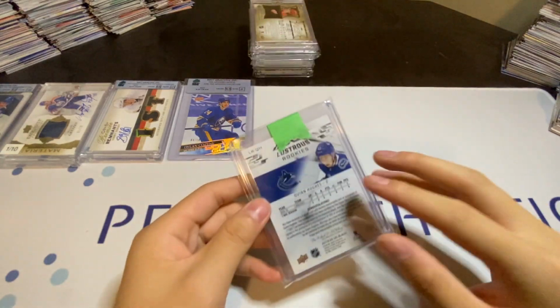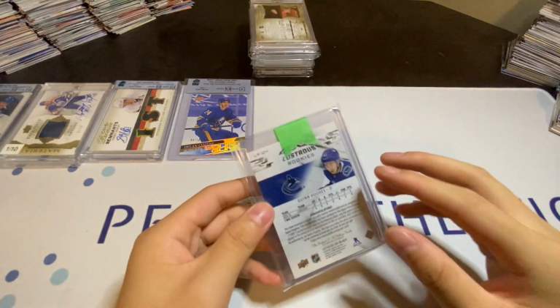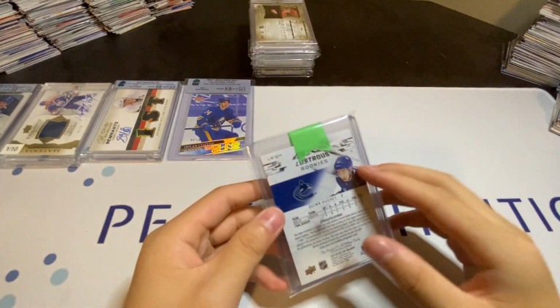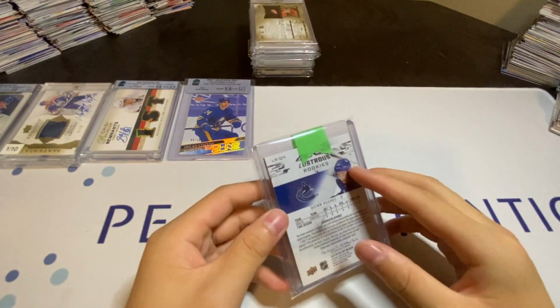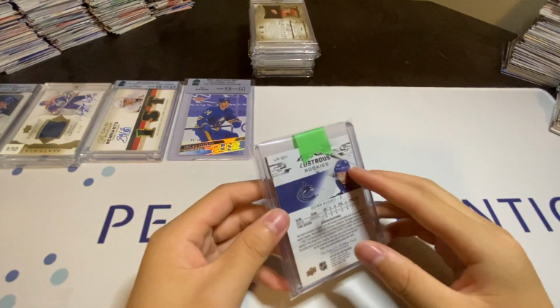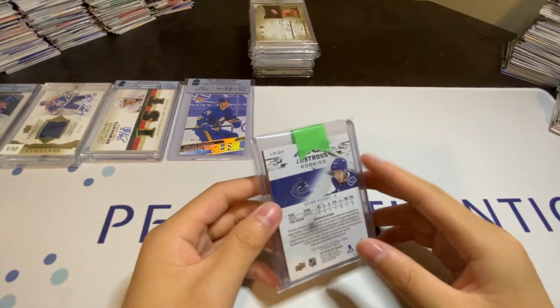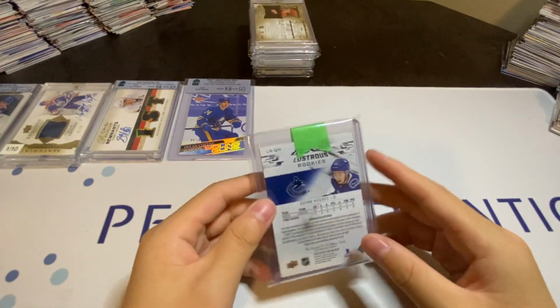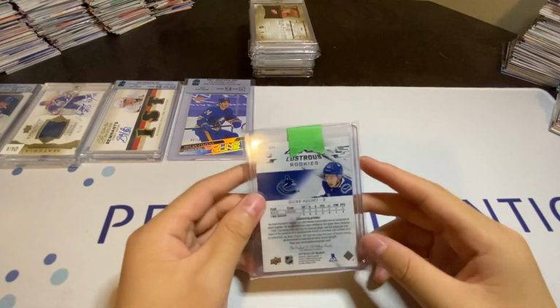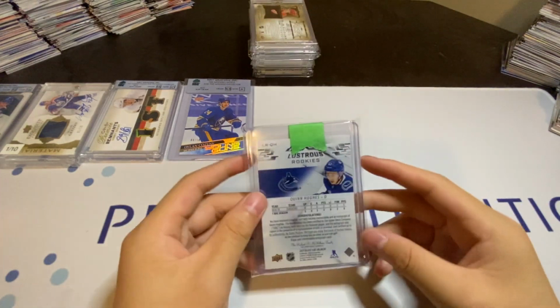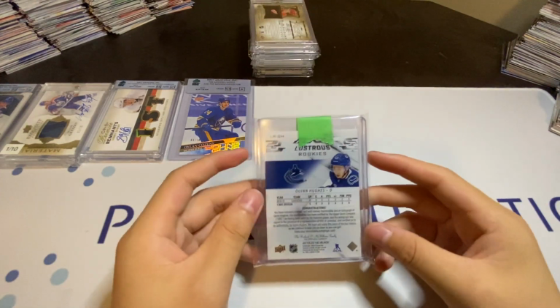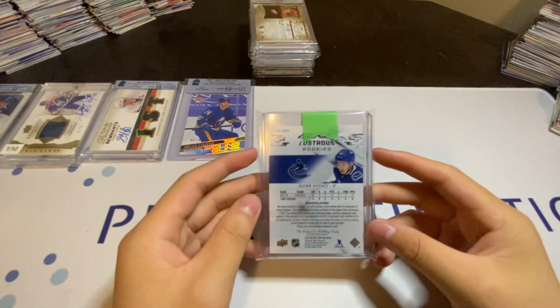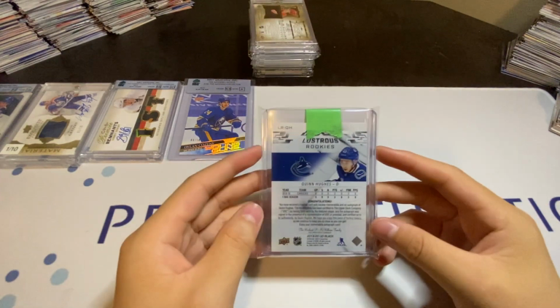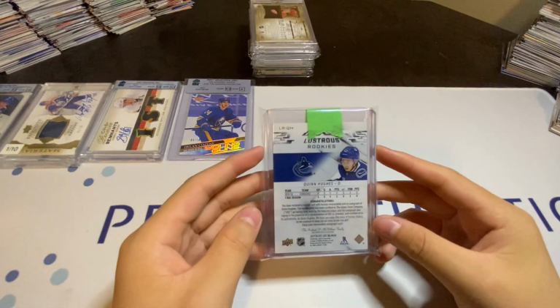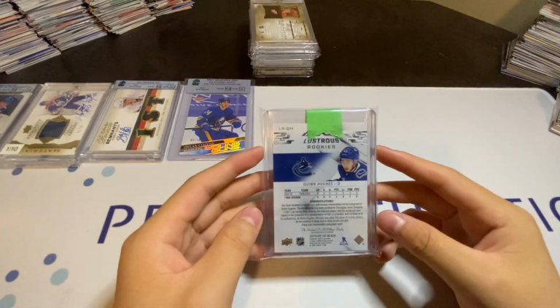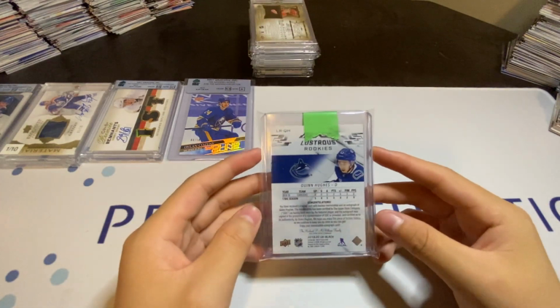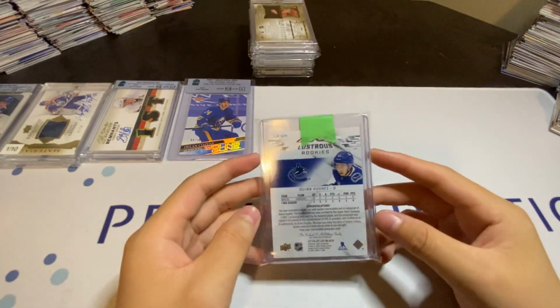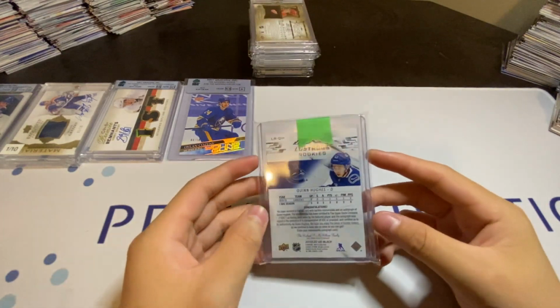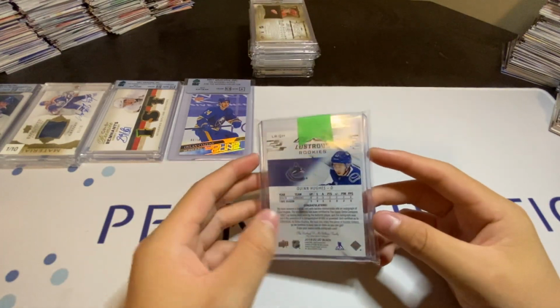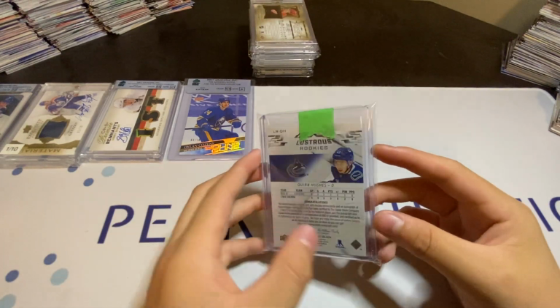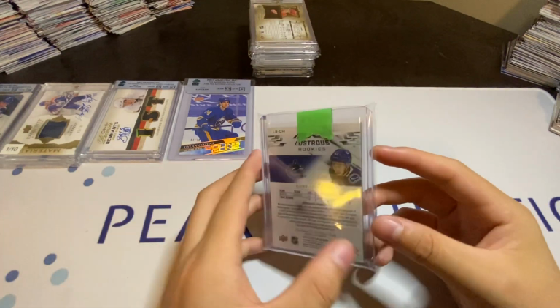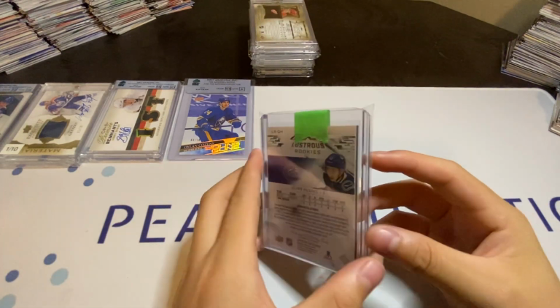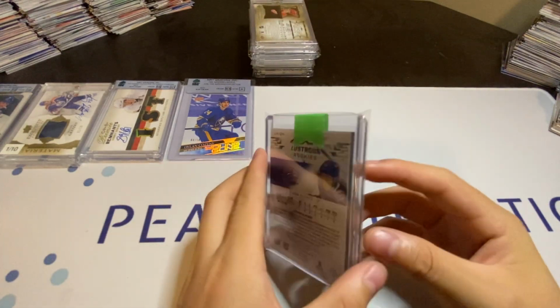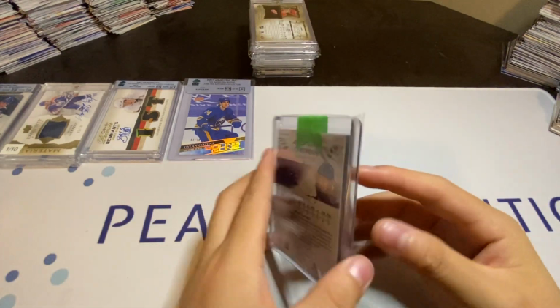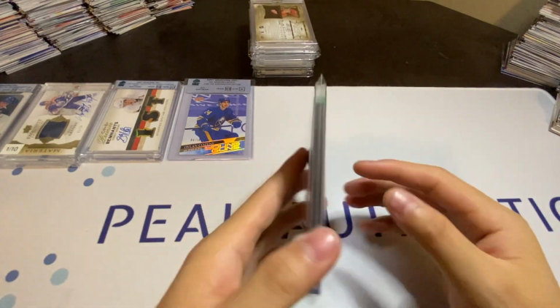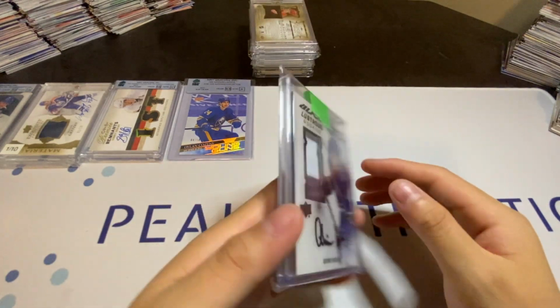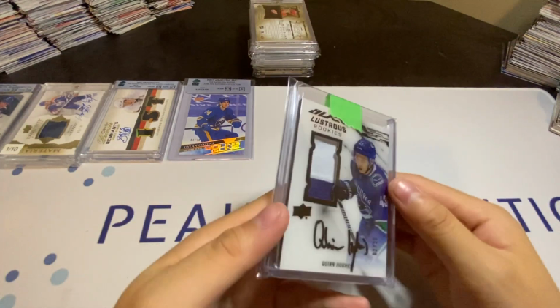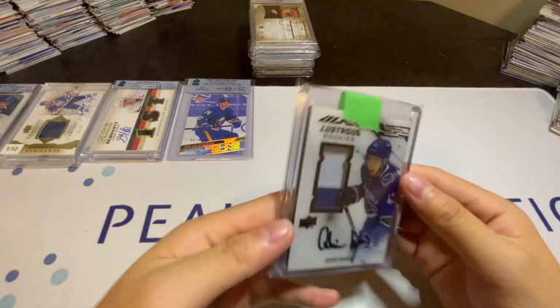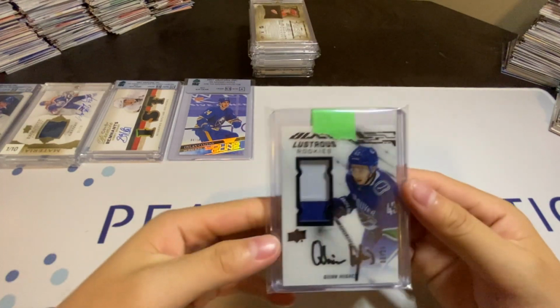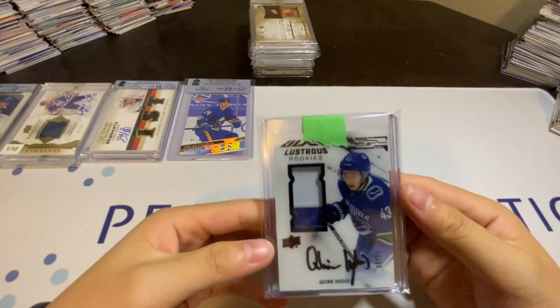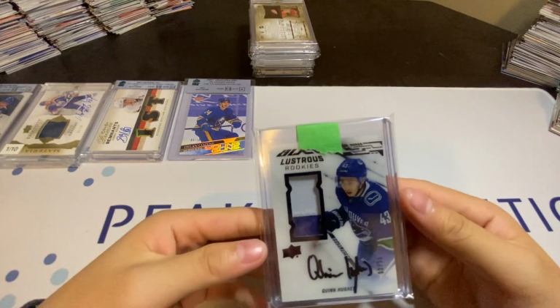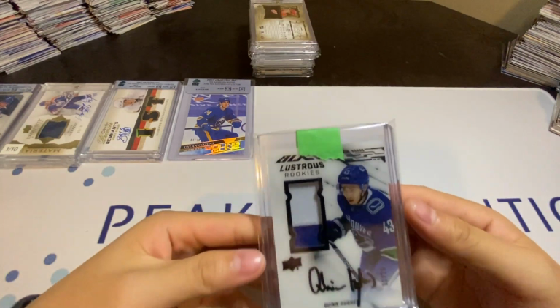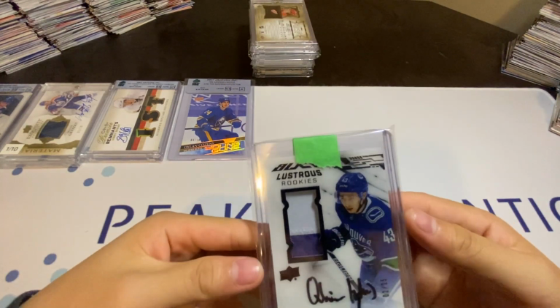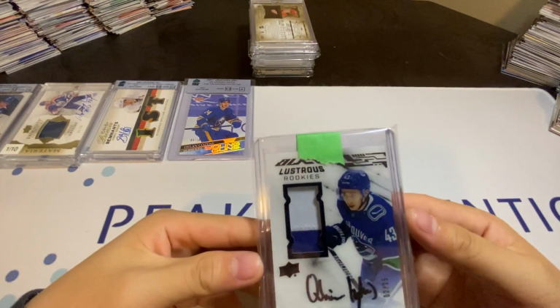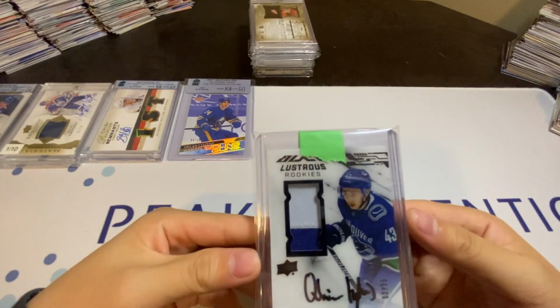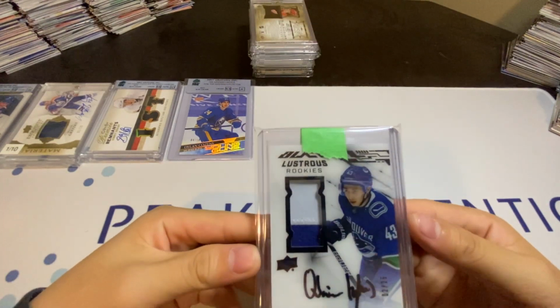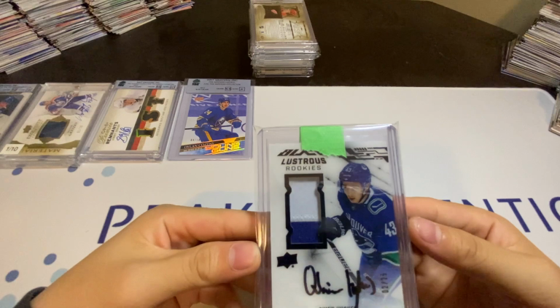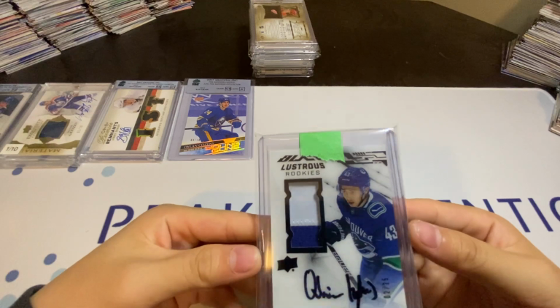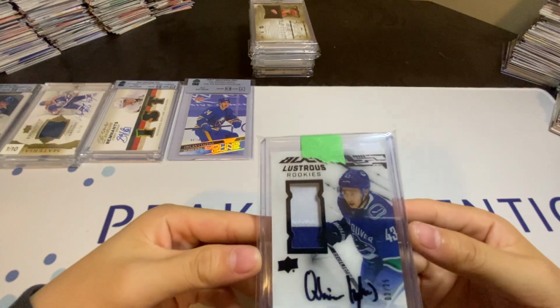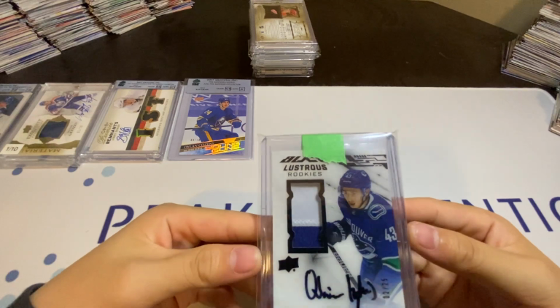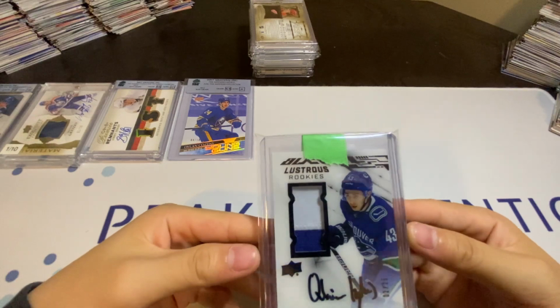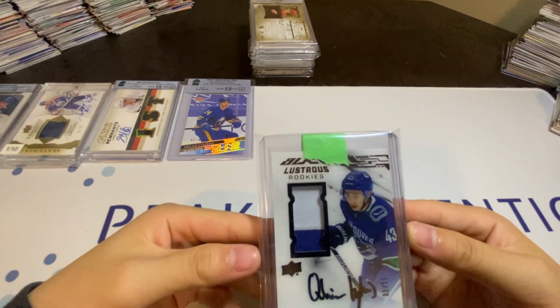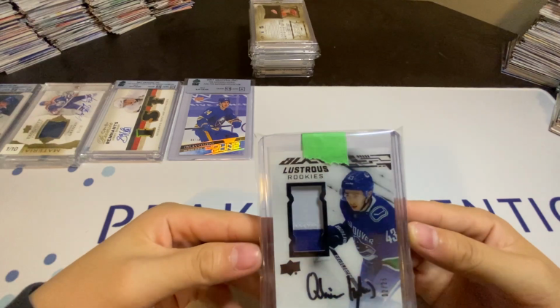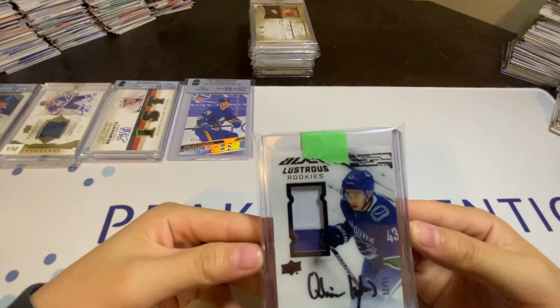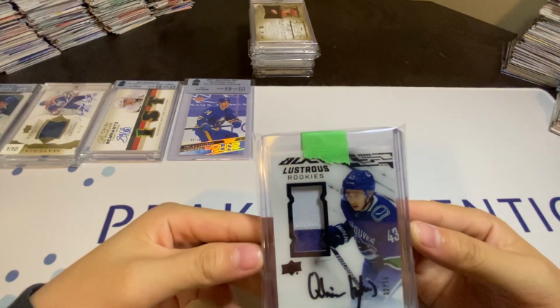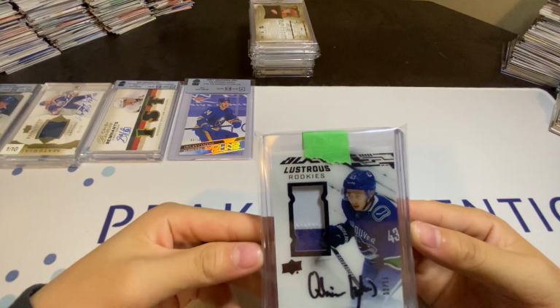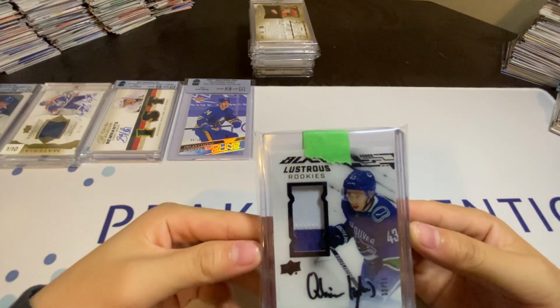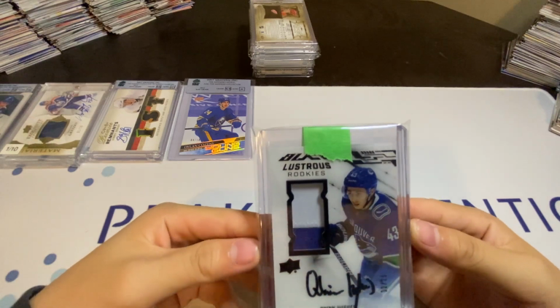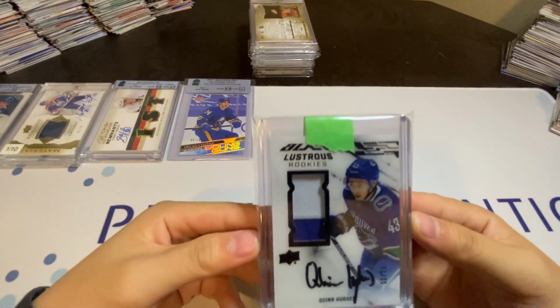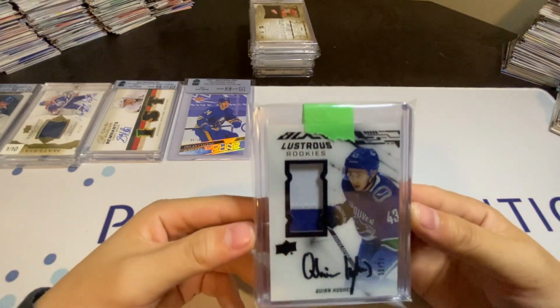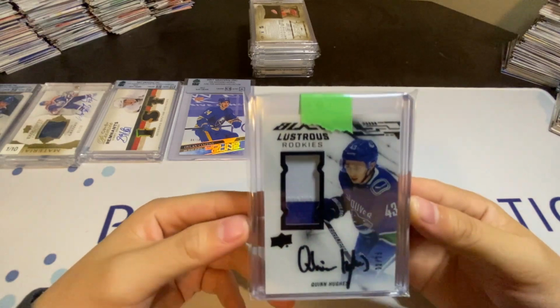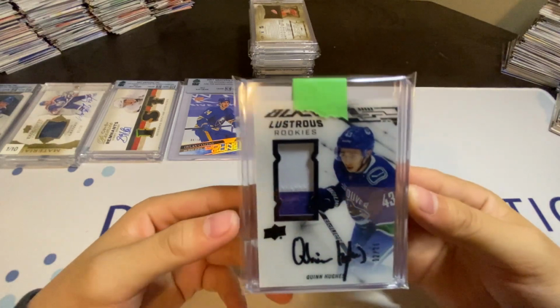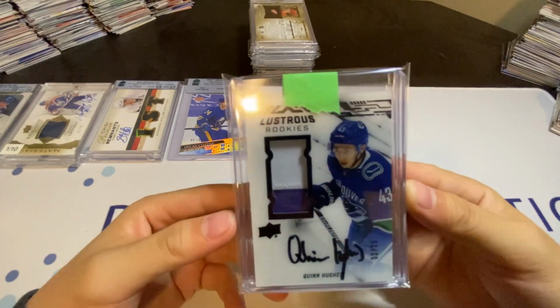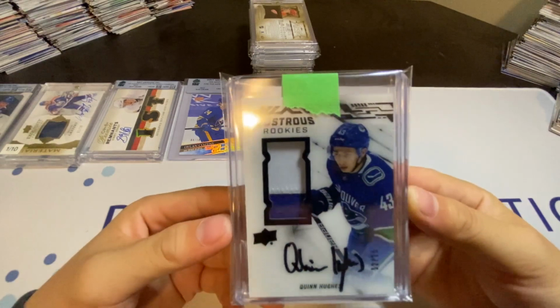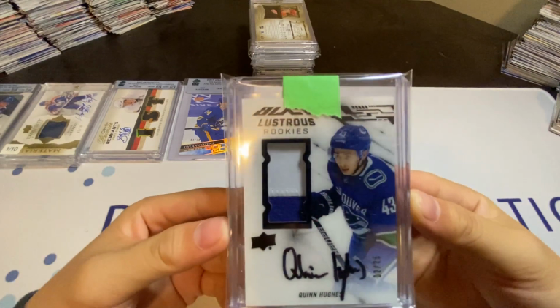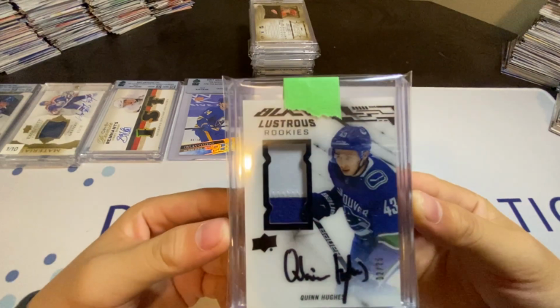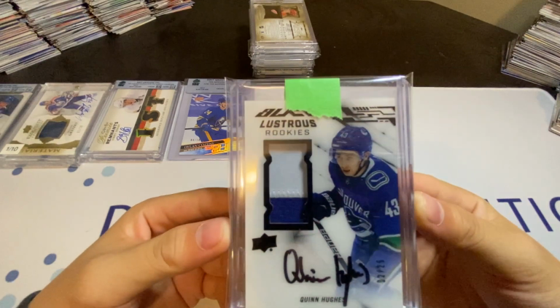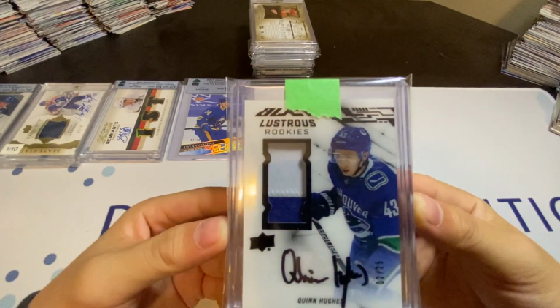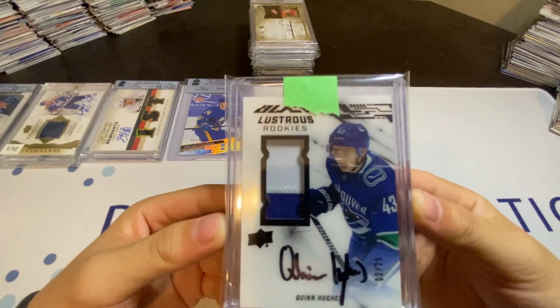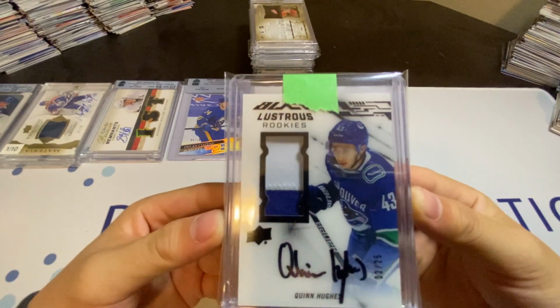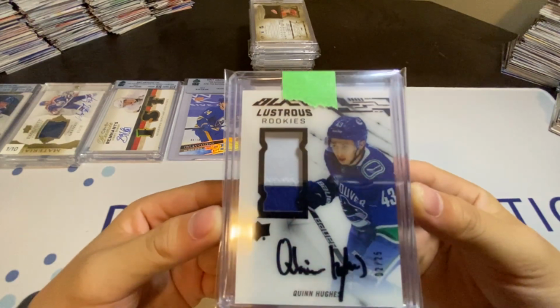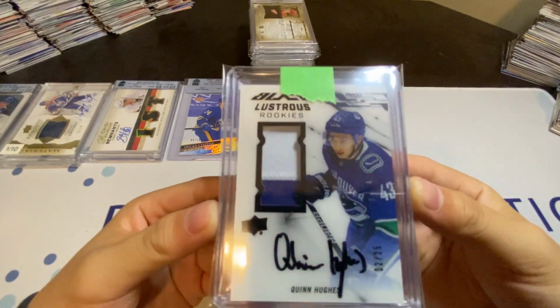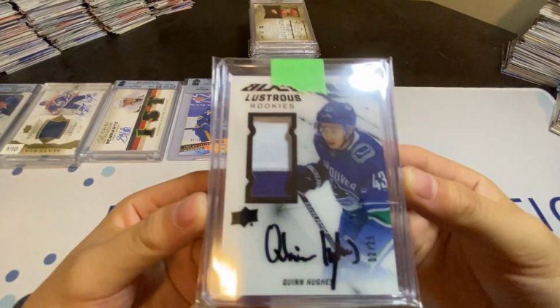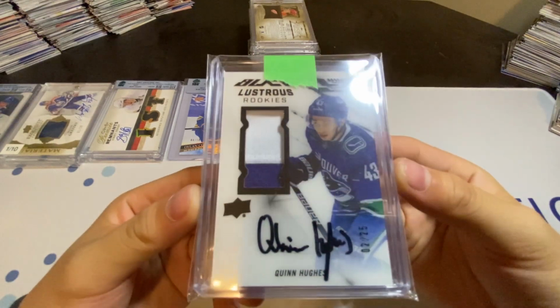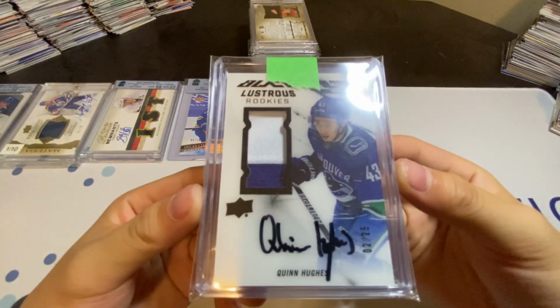My number 5 pickup is going to be this Quinn Hughes Black Luscious Rookies Patch Auto to 25.